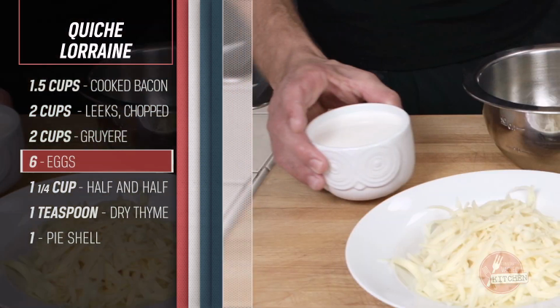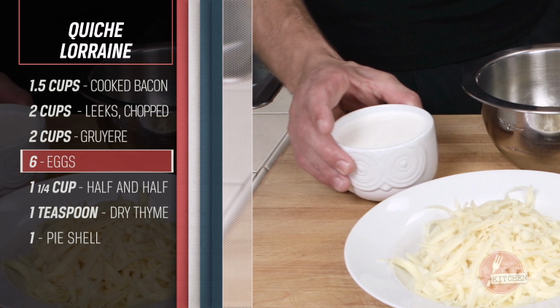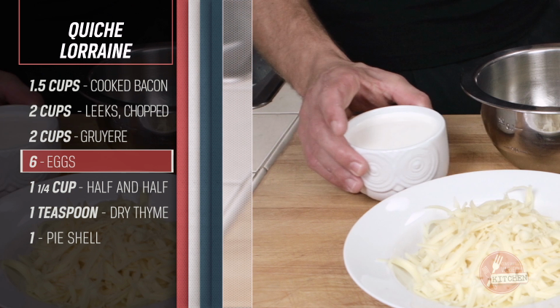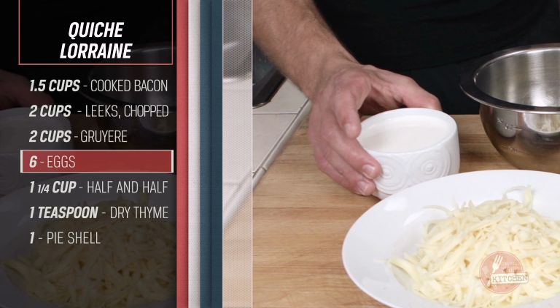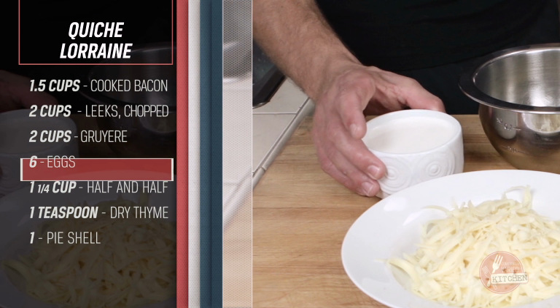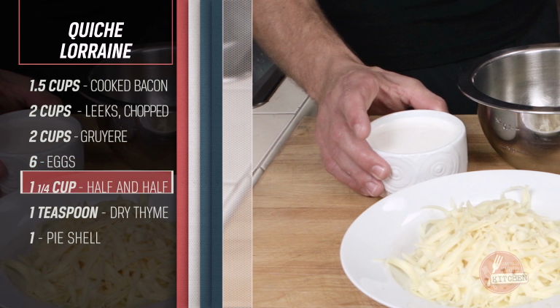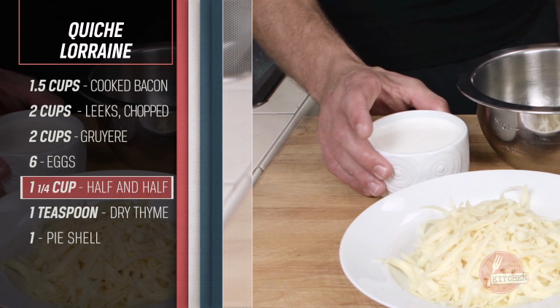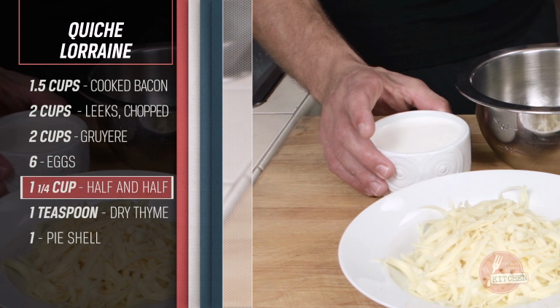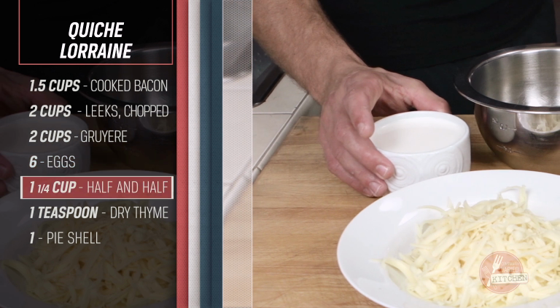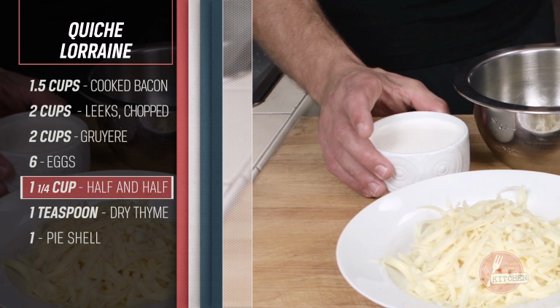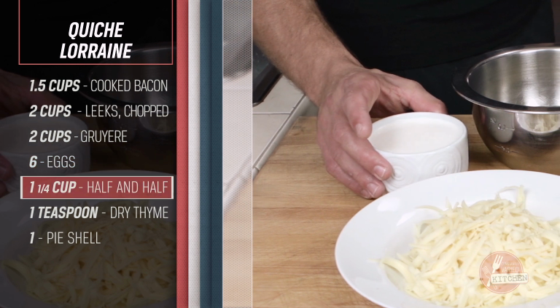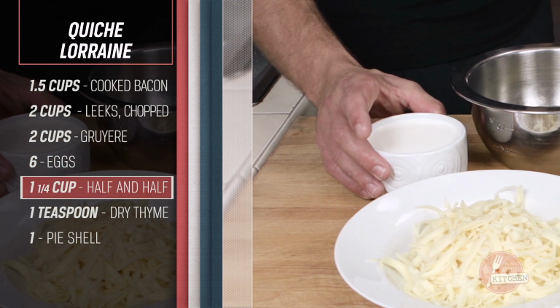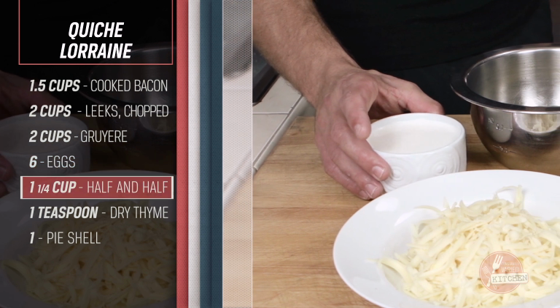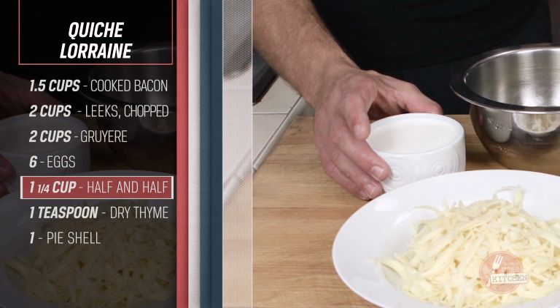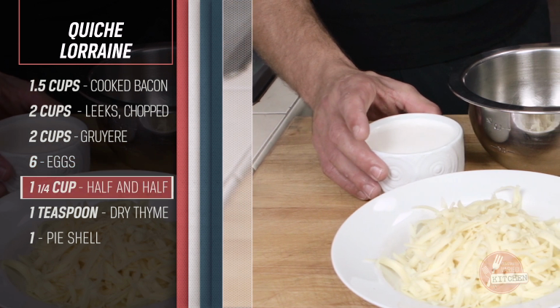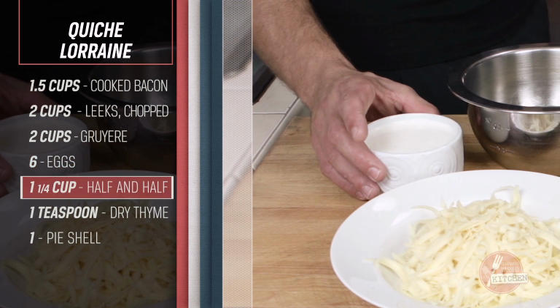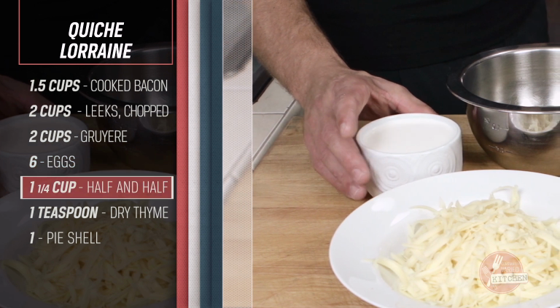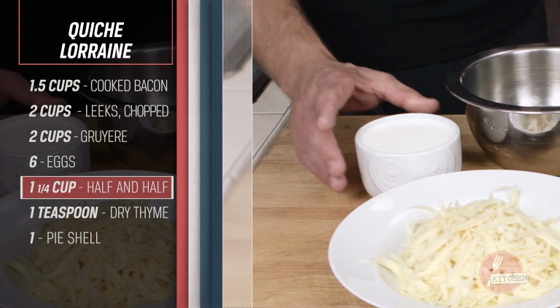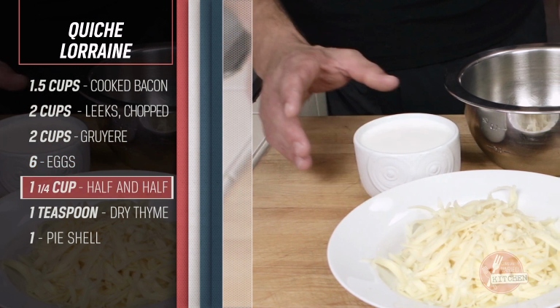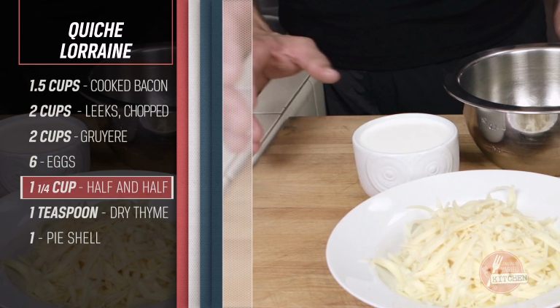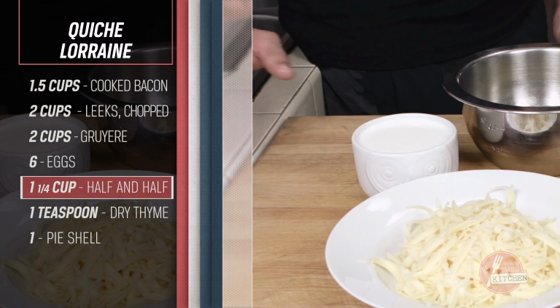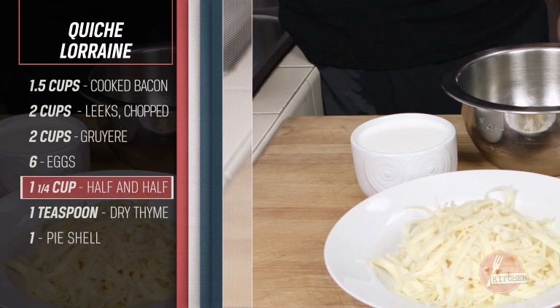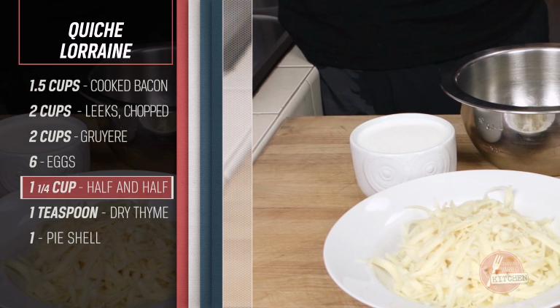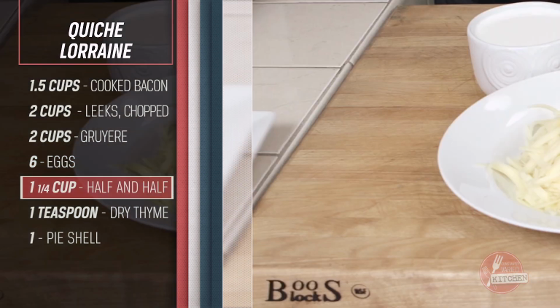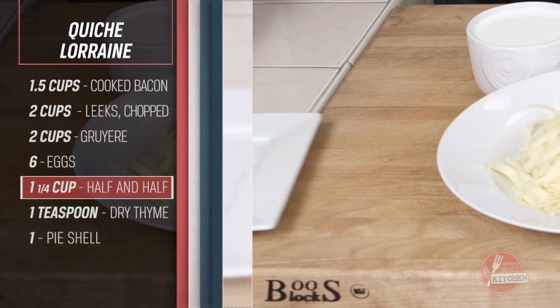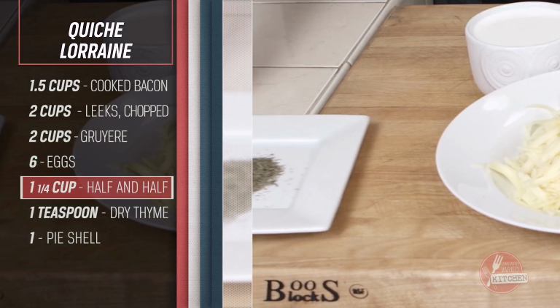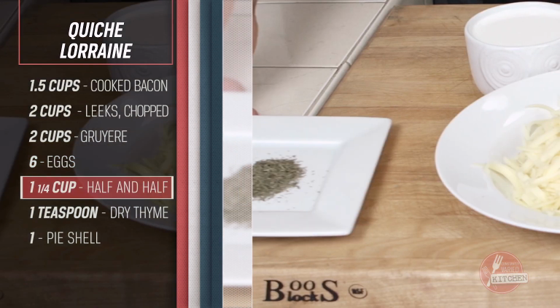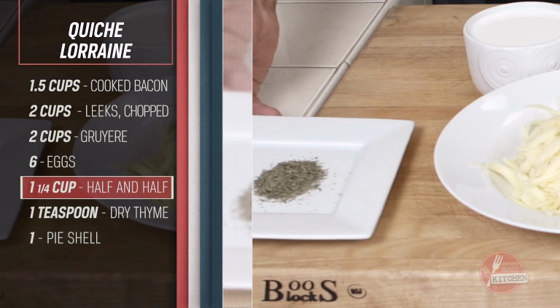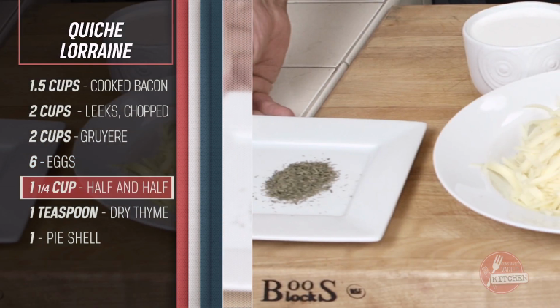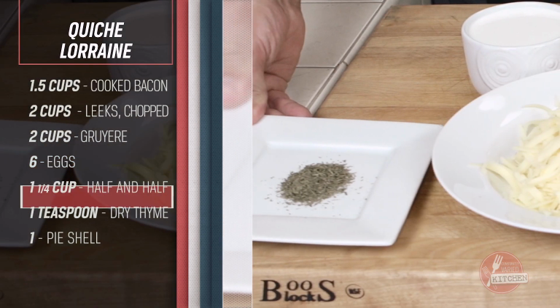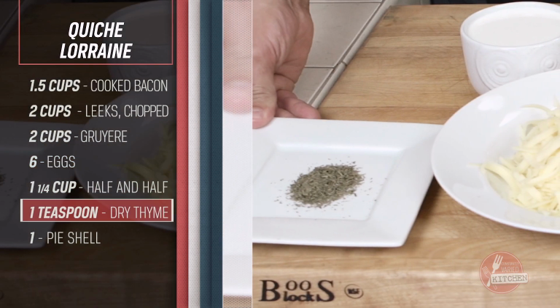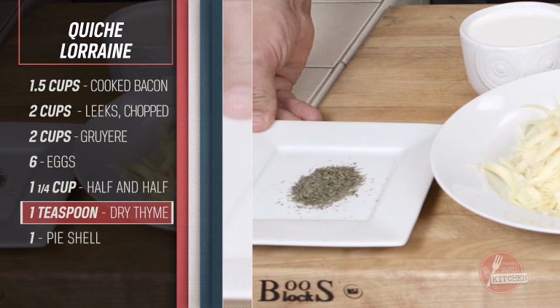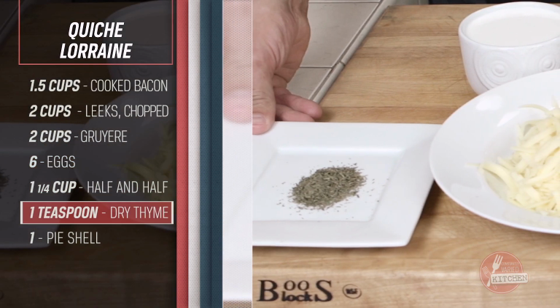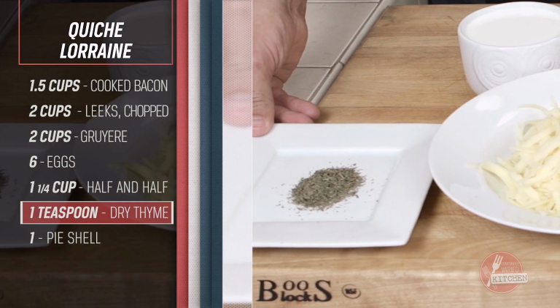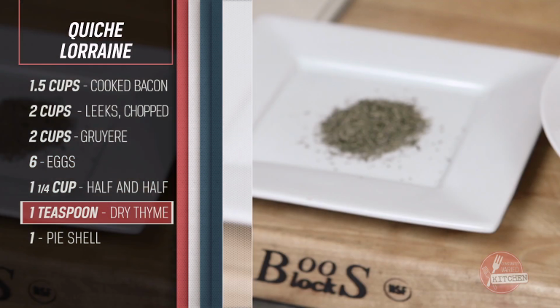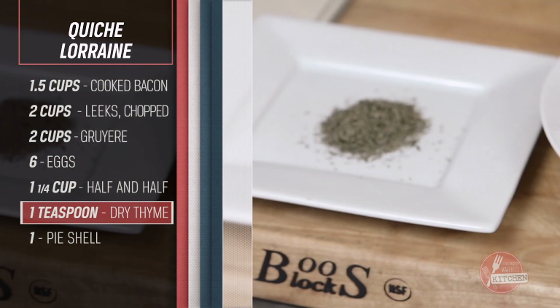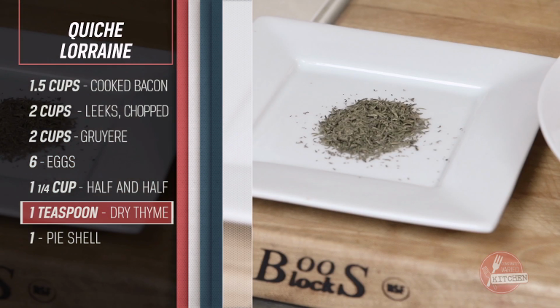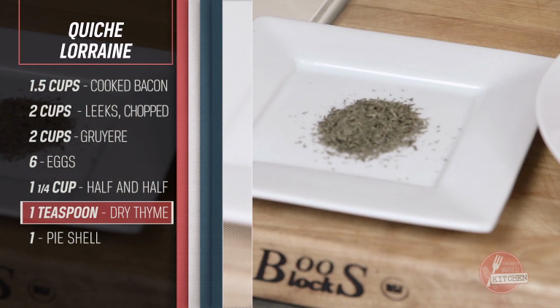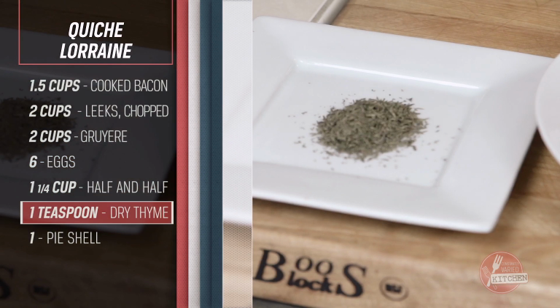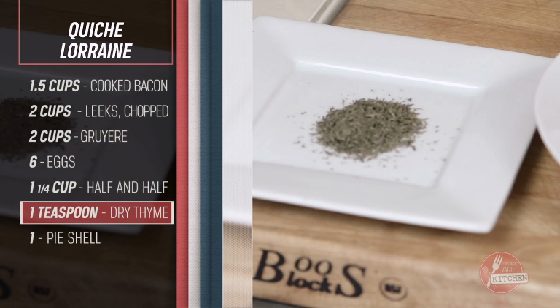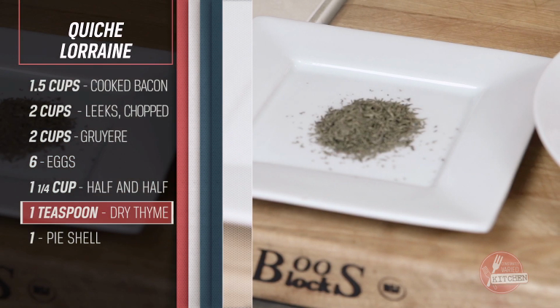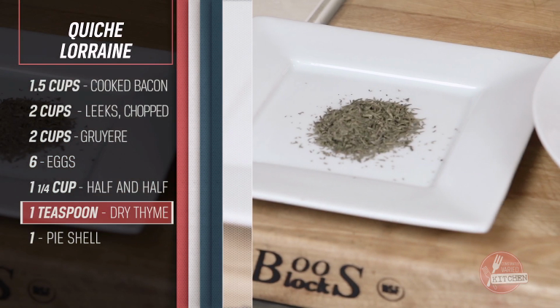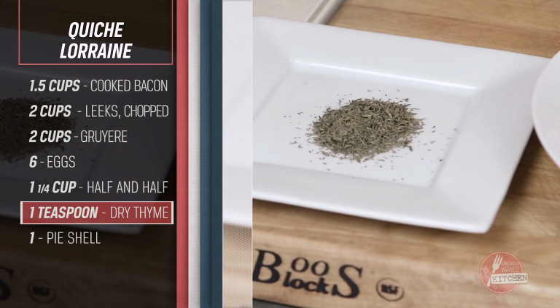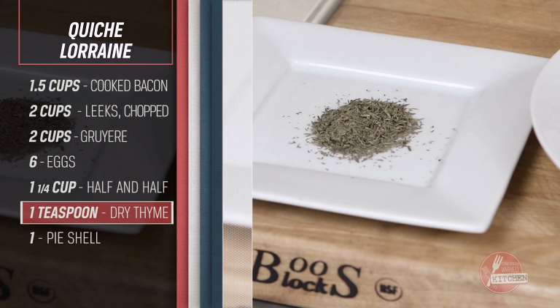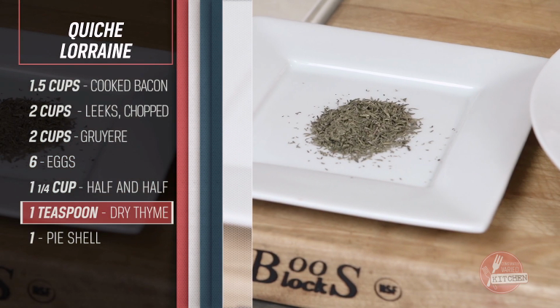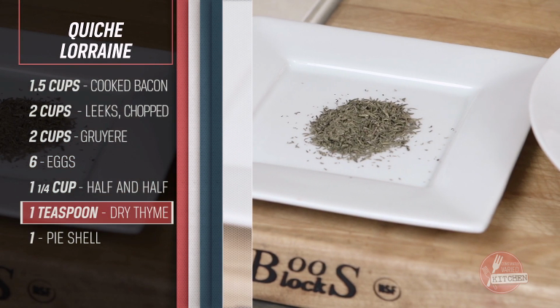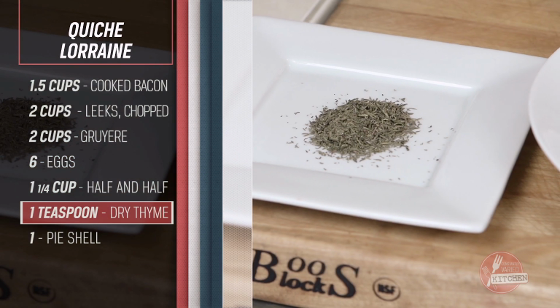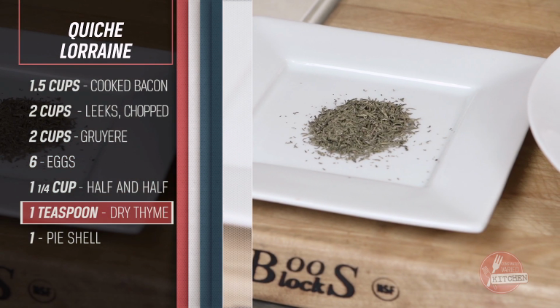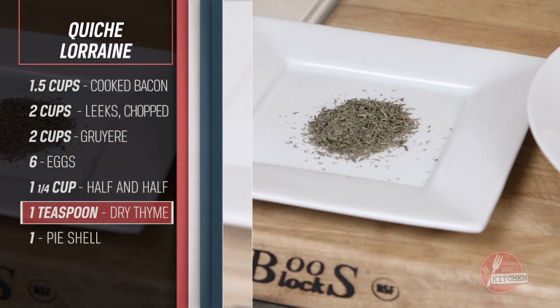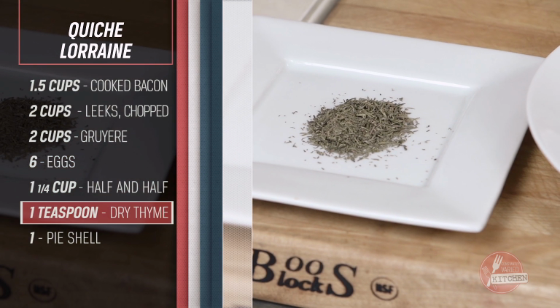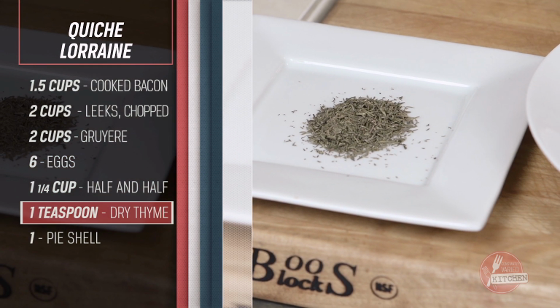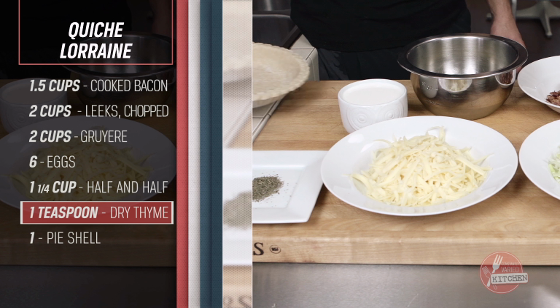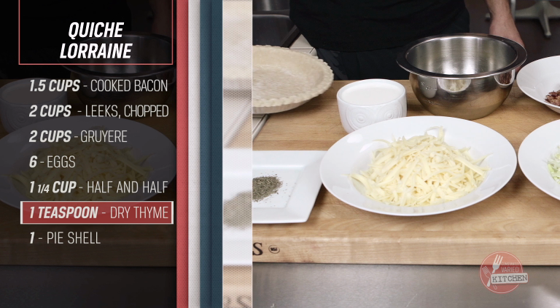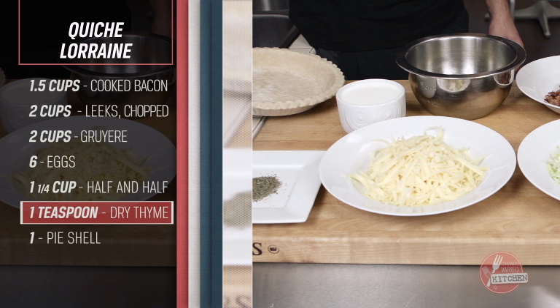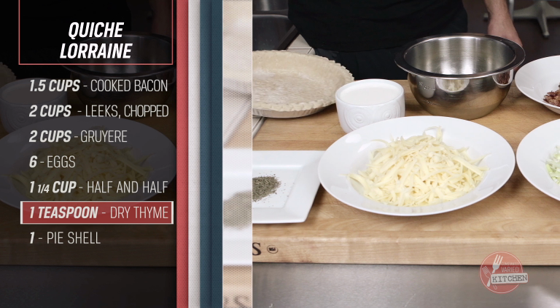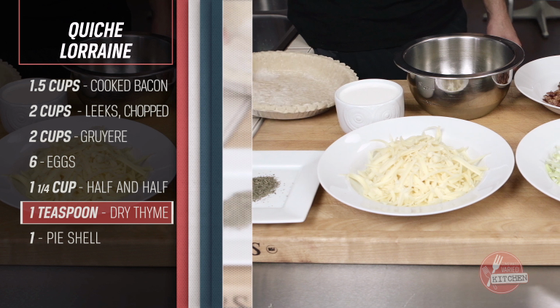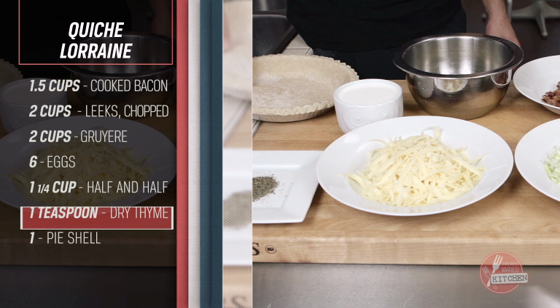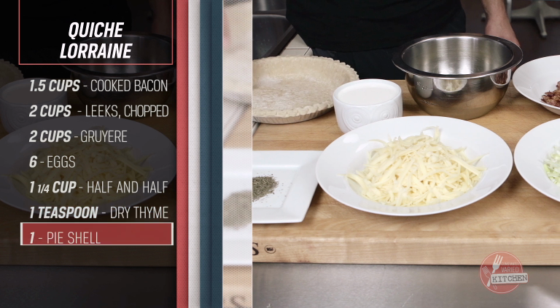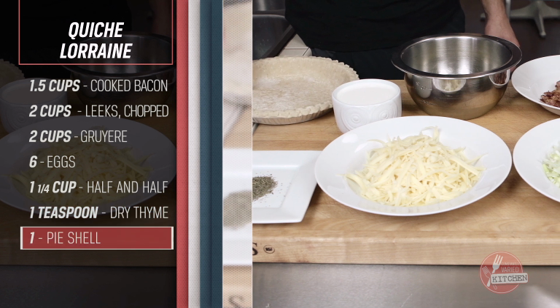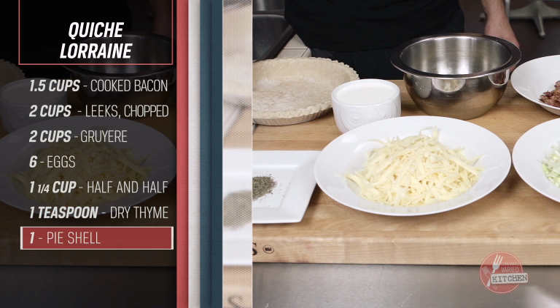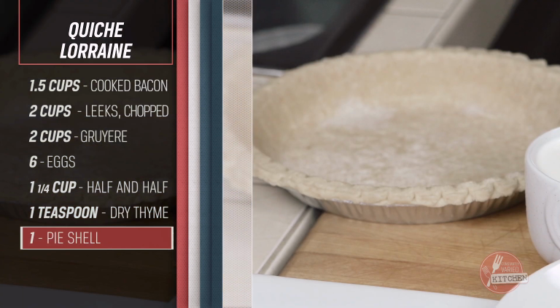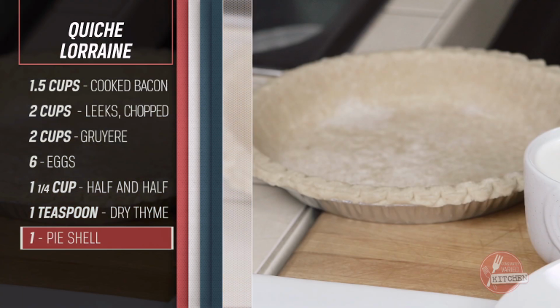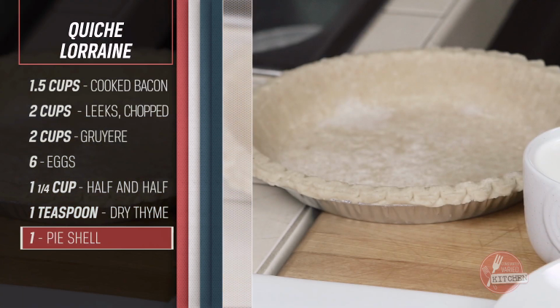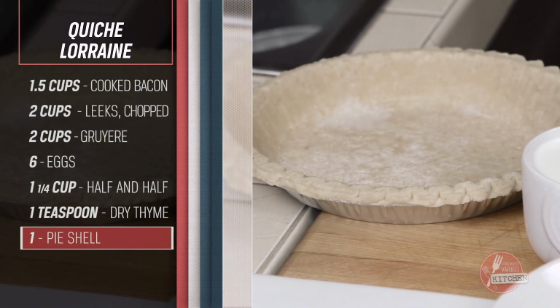One and a quarter cups half and half, one teaspoon dry thyme, and one pie shell.